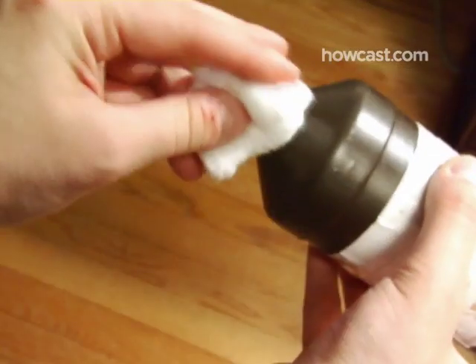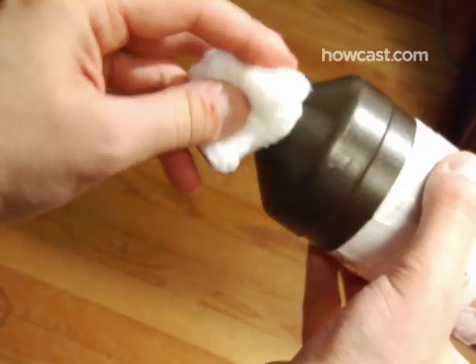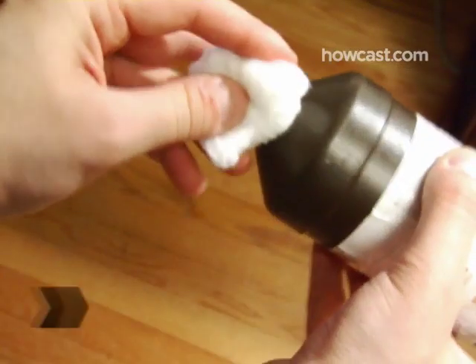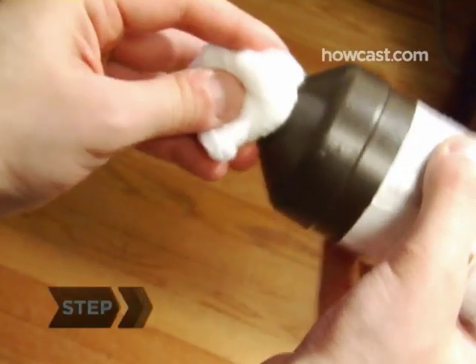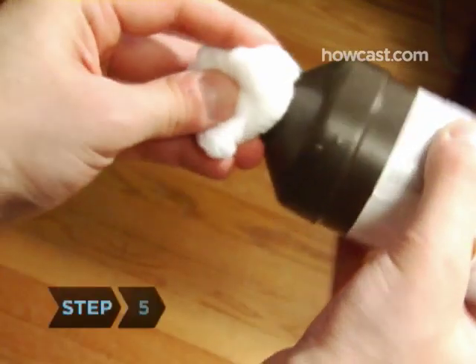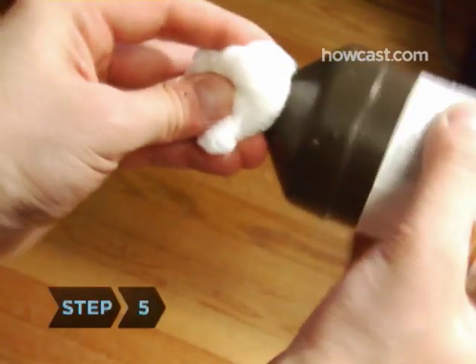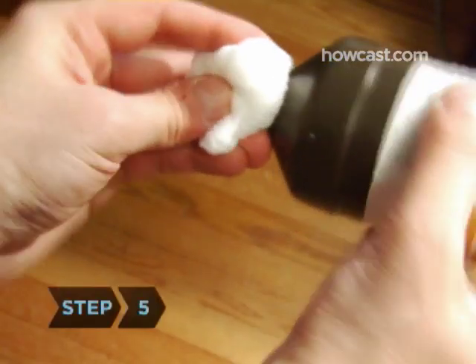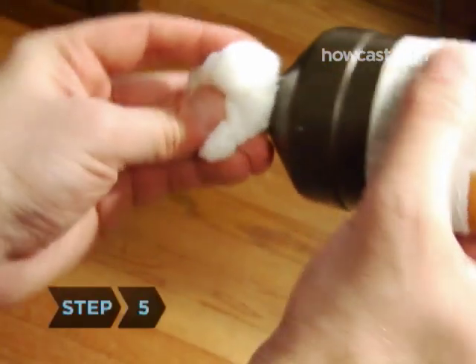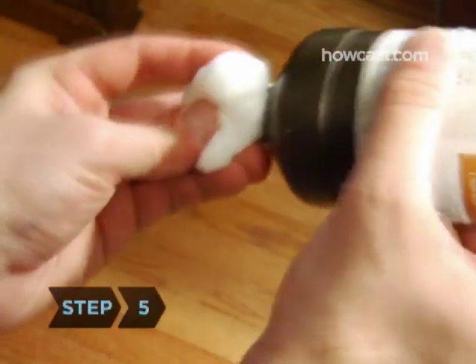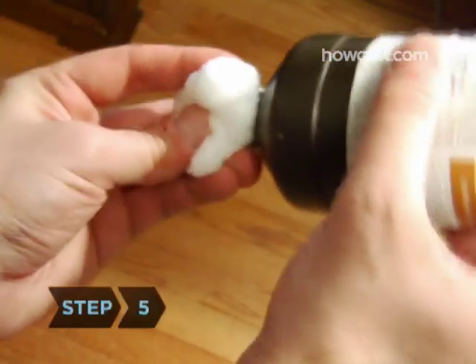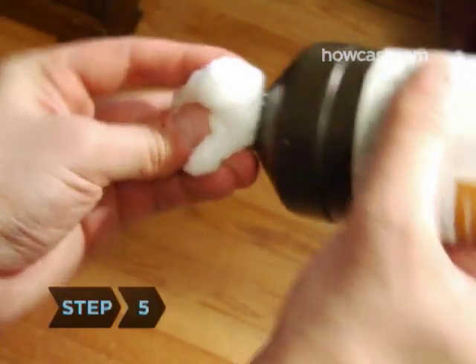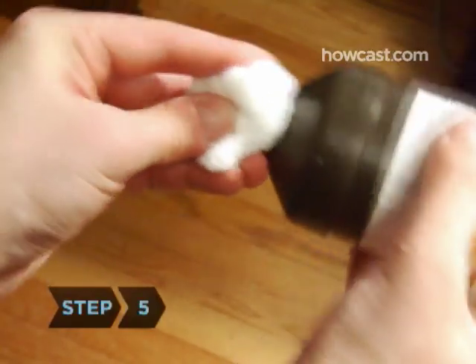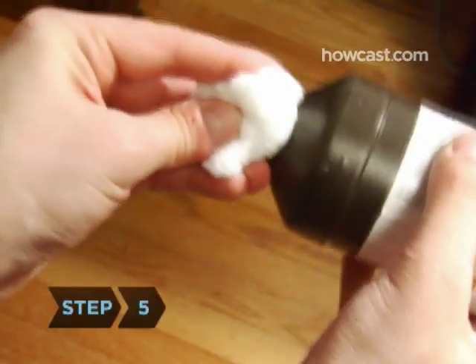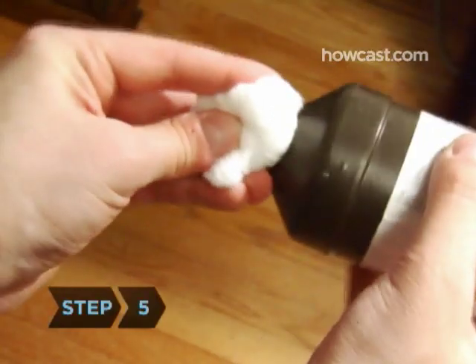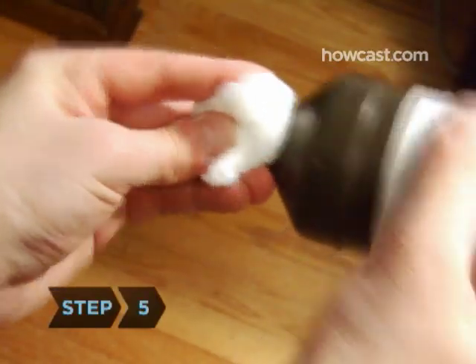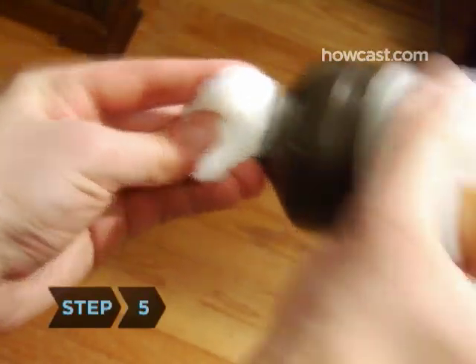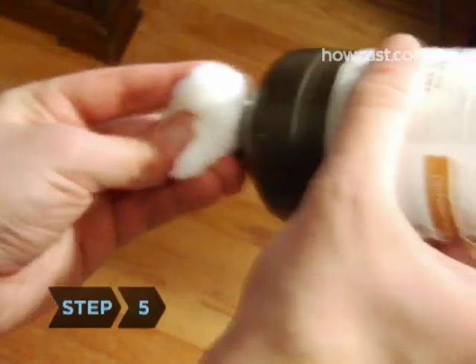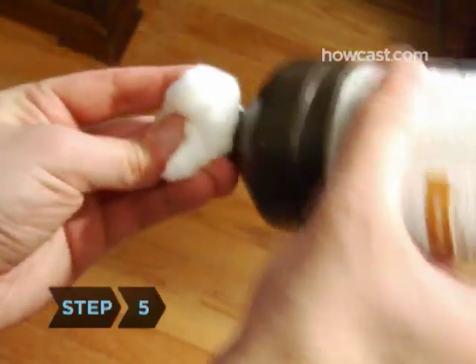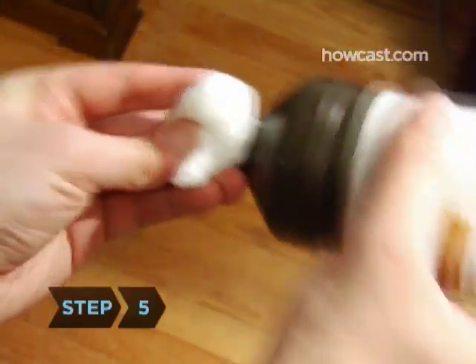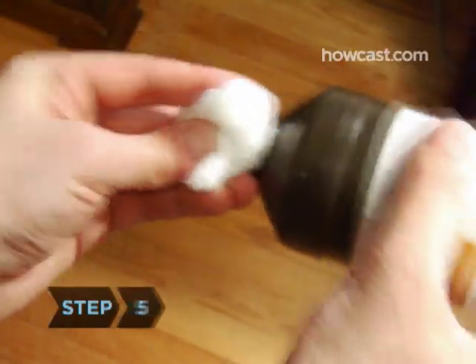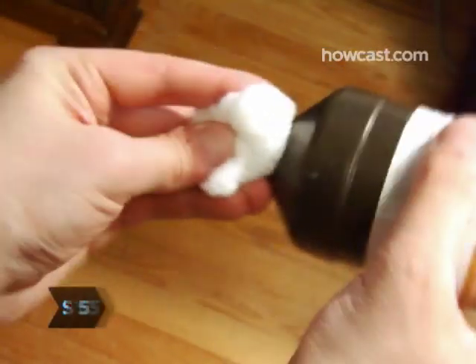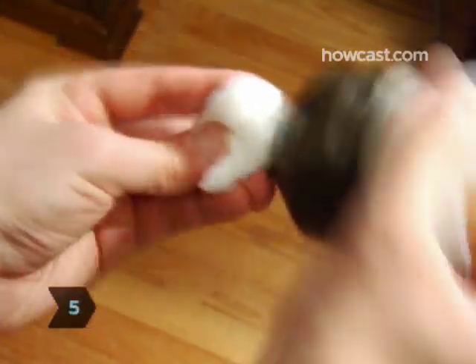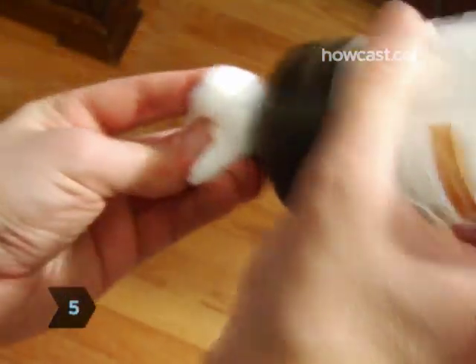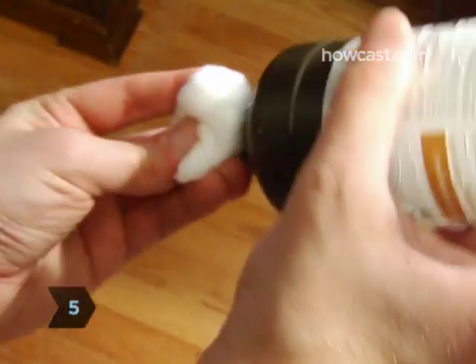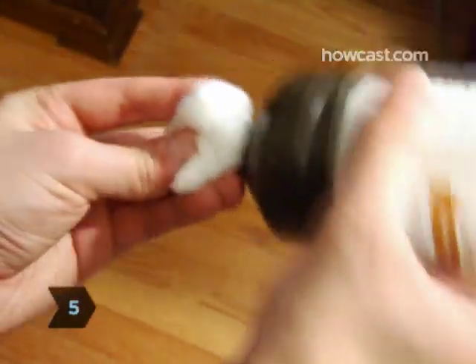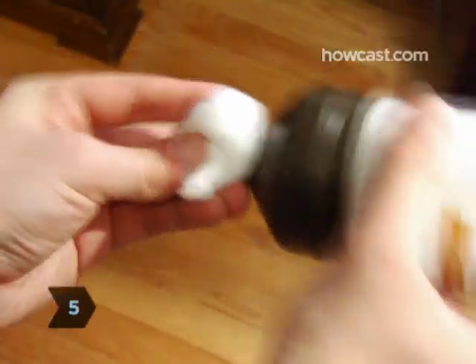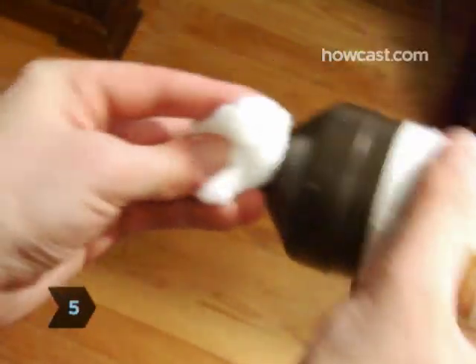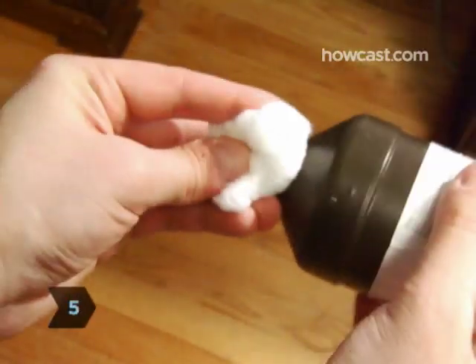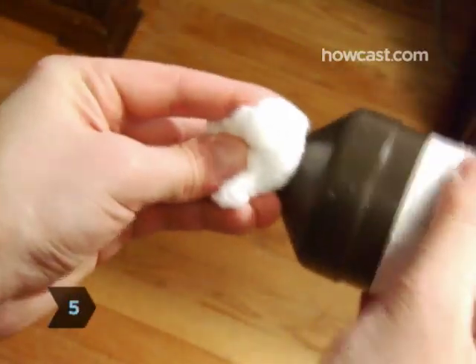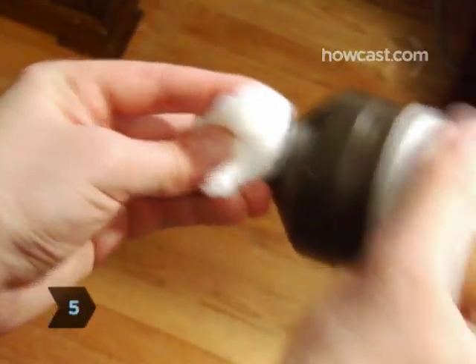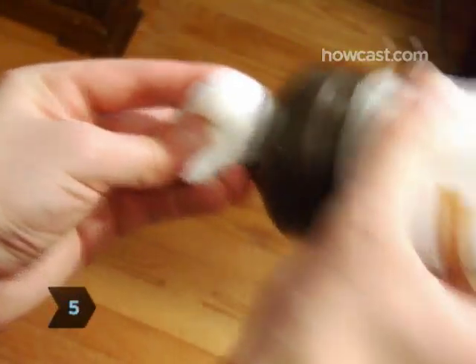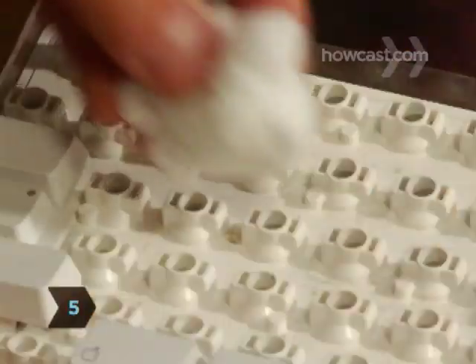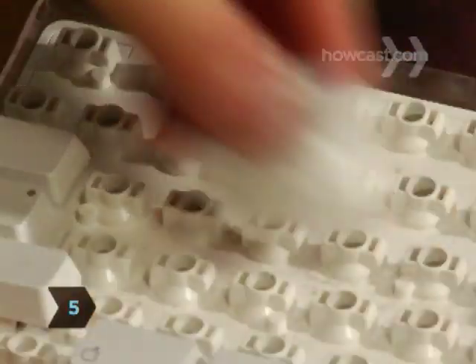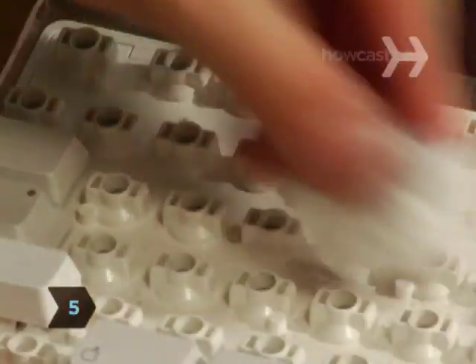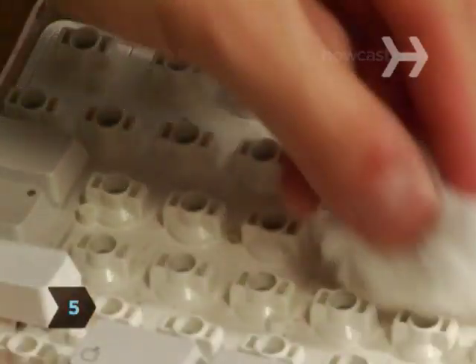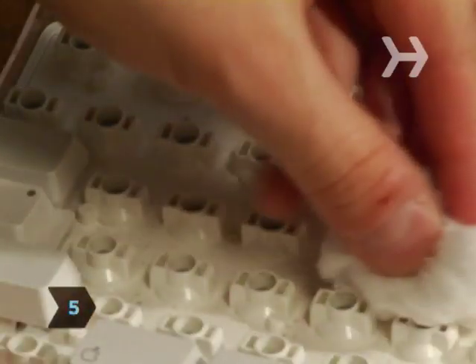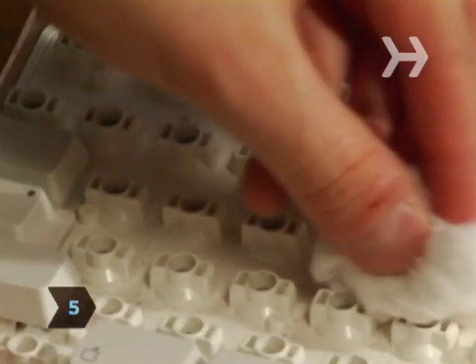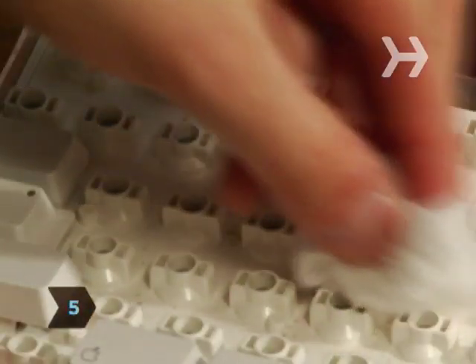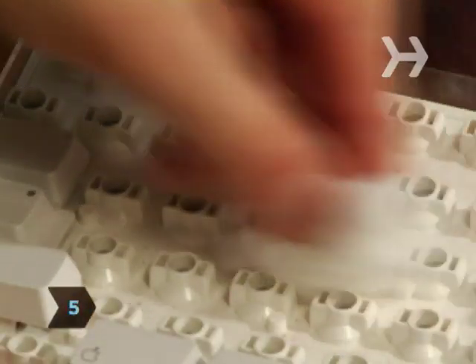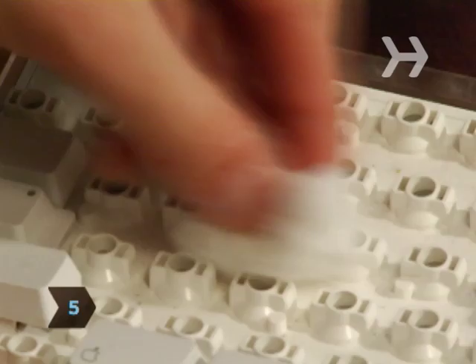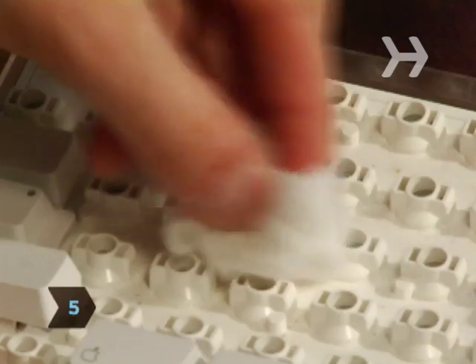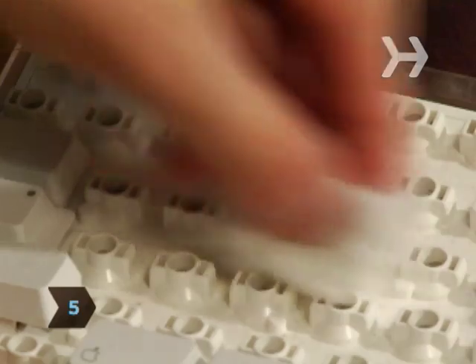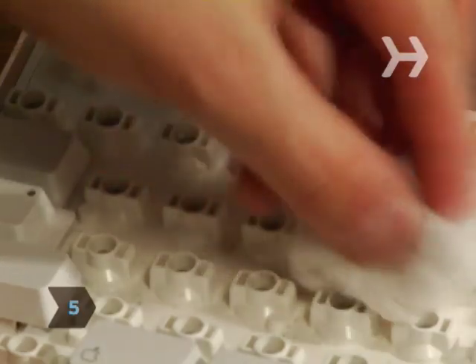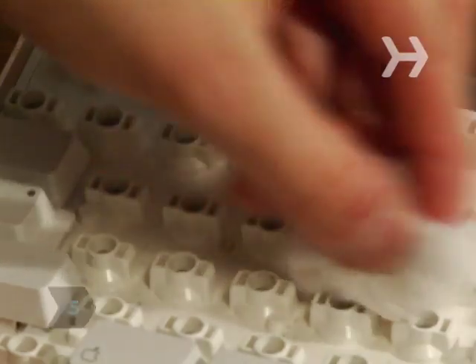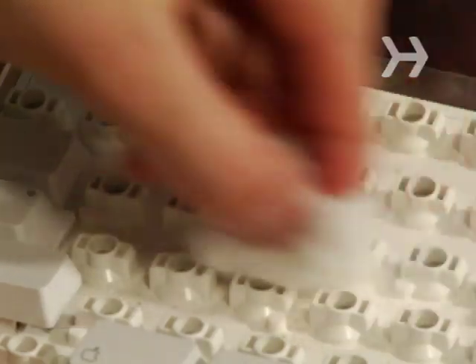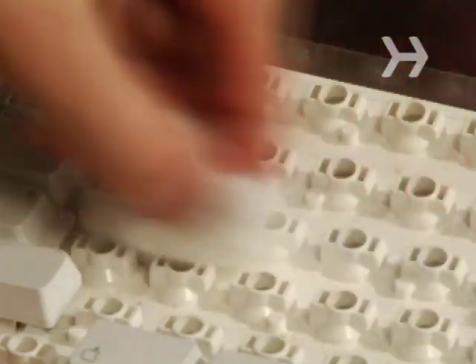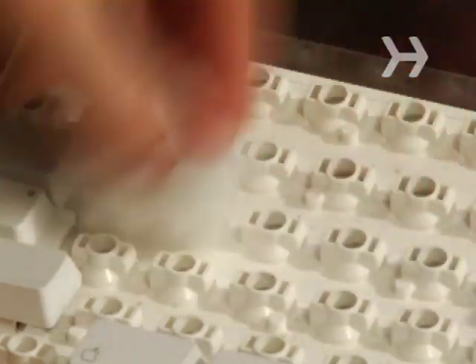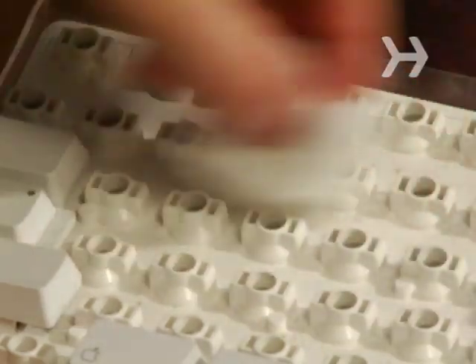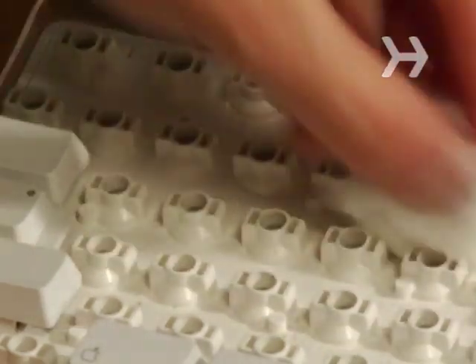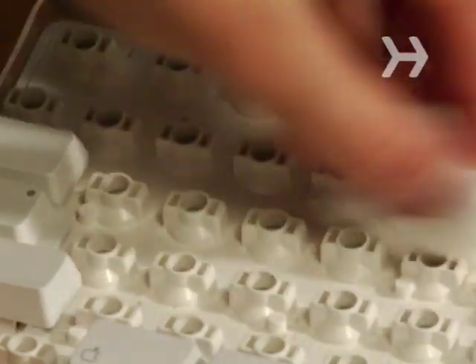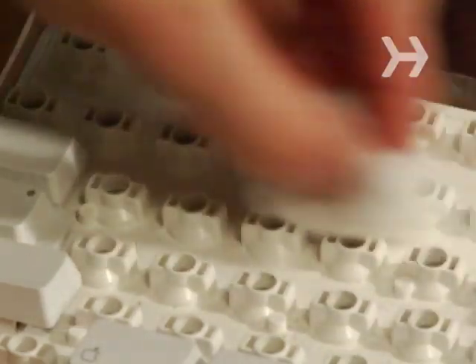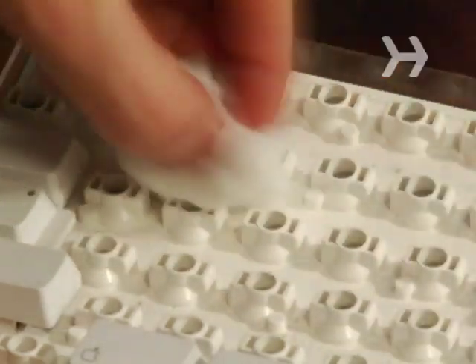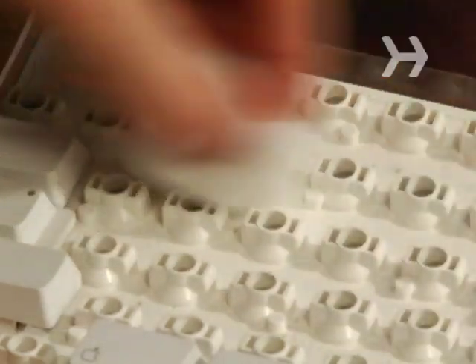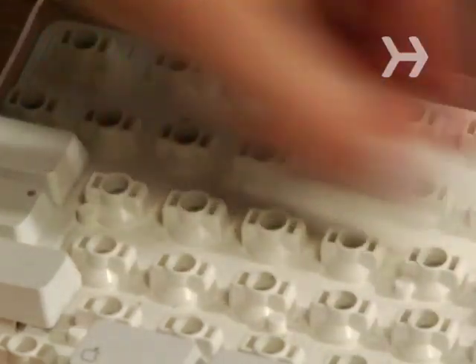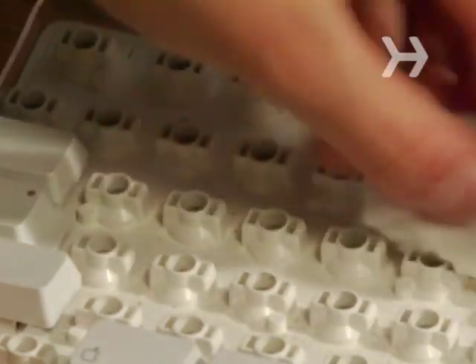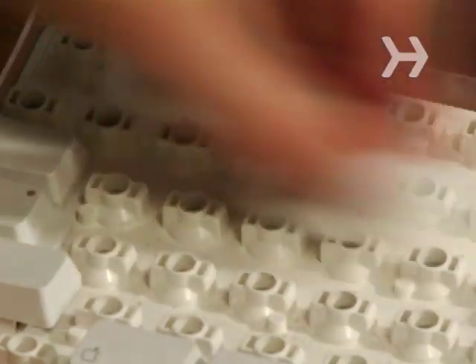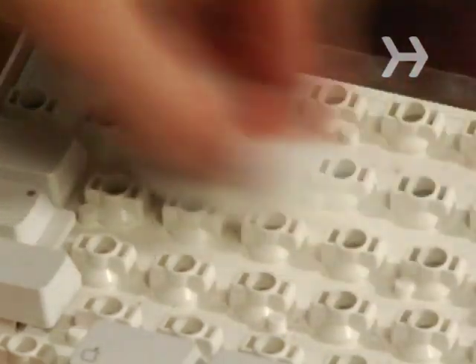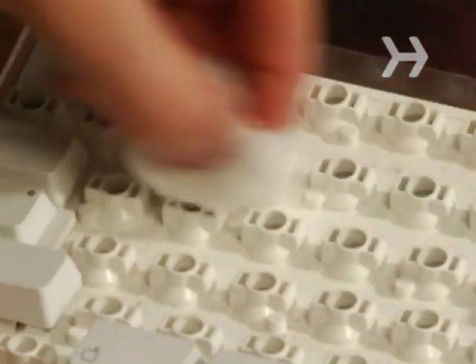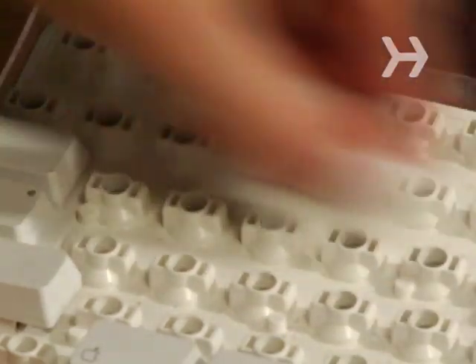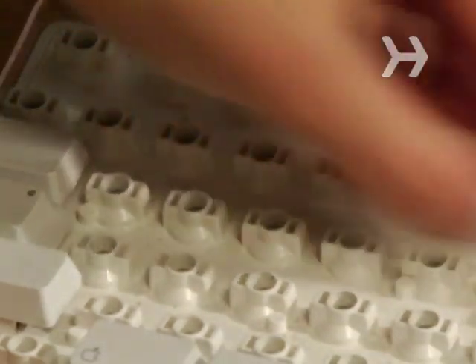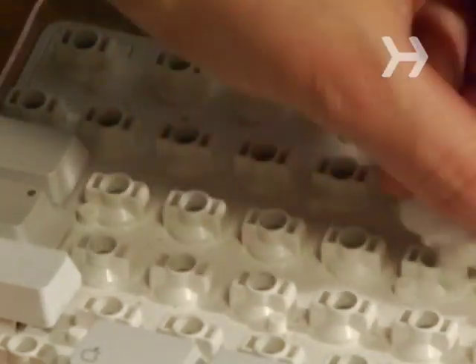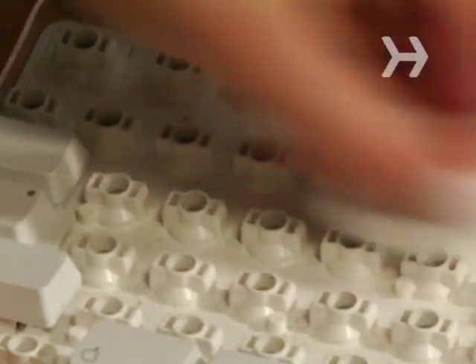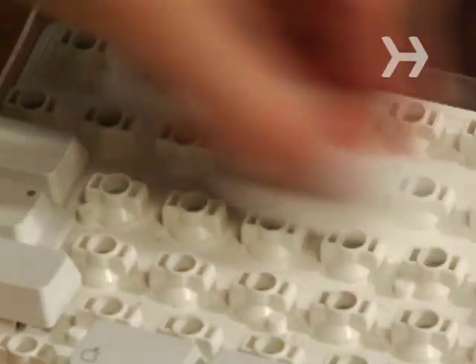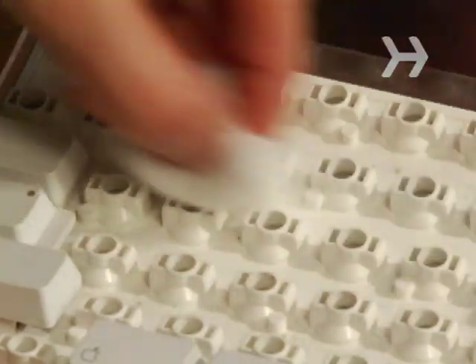Step 5. Dip the end of a cotton ball in rubbing alcohol and run it along the board, making sure to reach all the nooks and crannies.